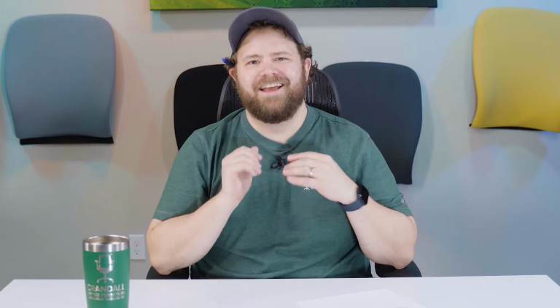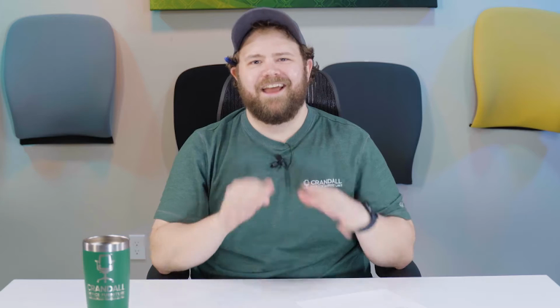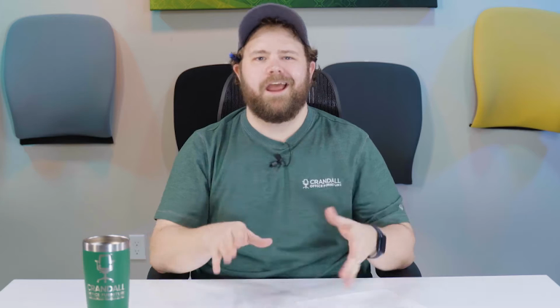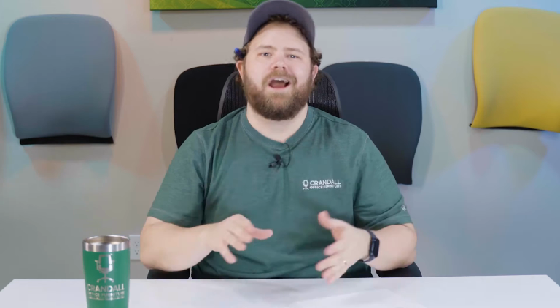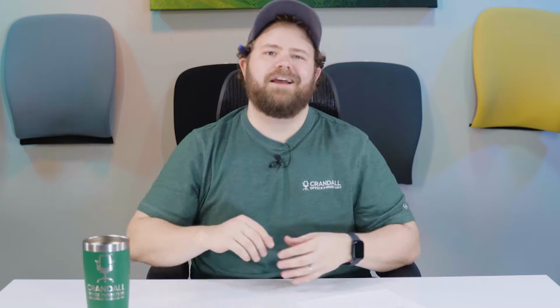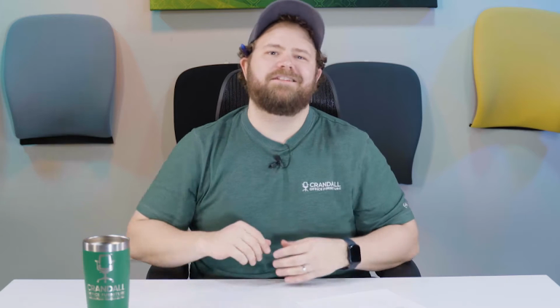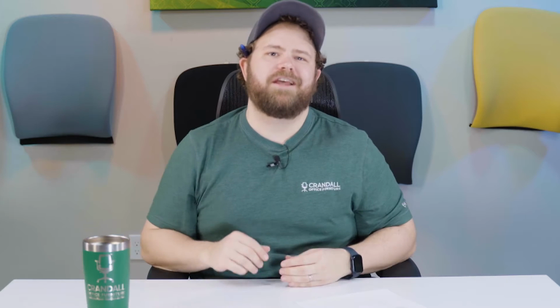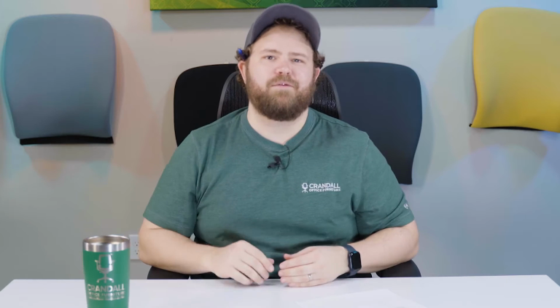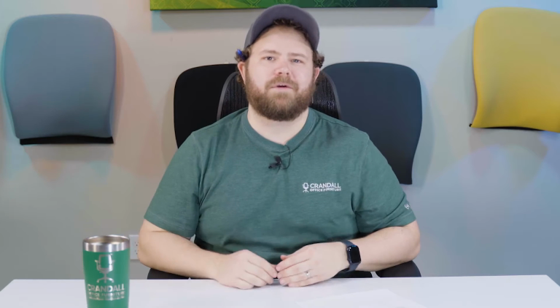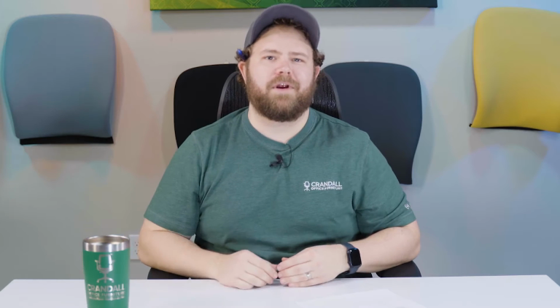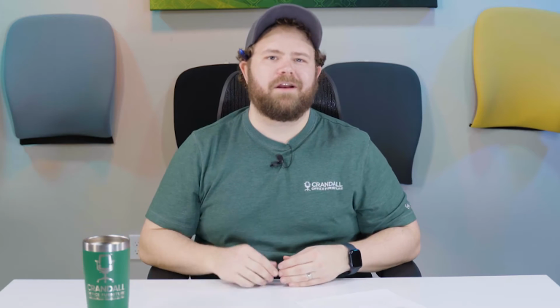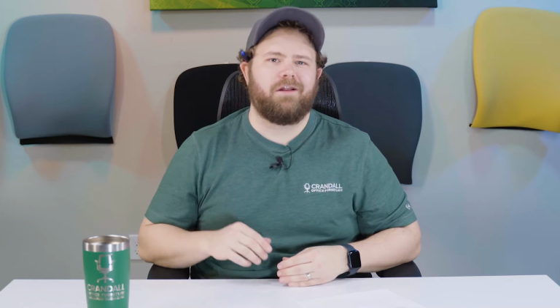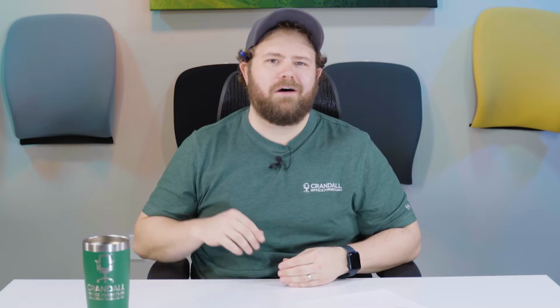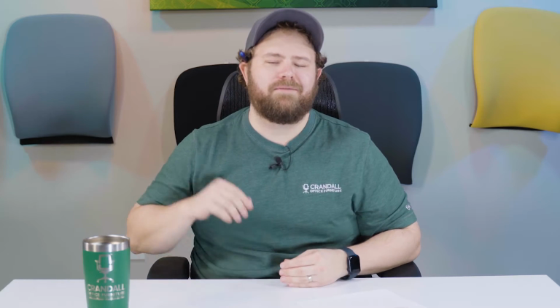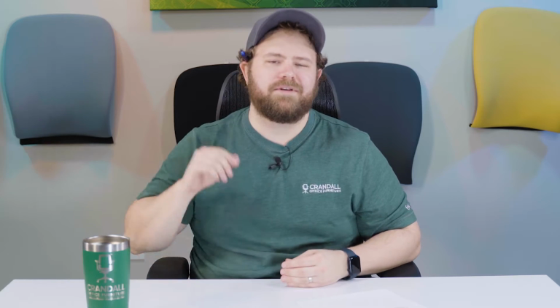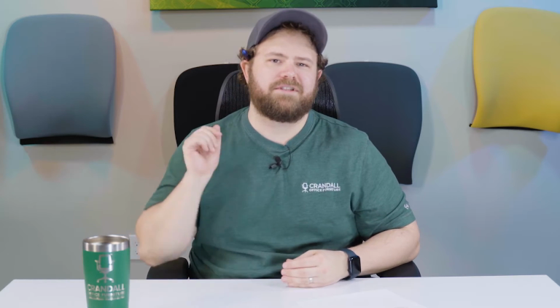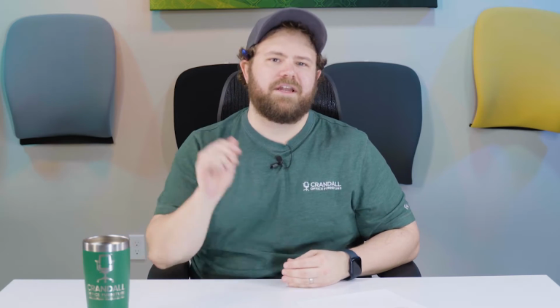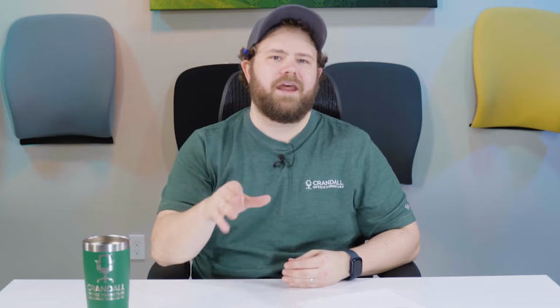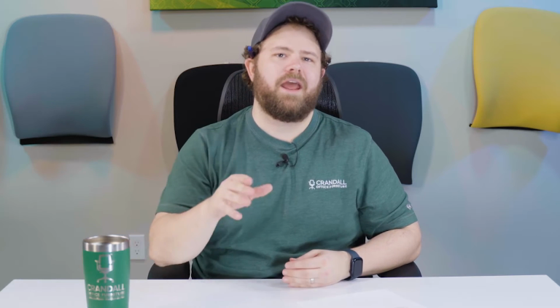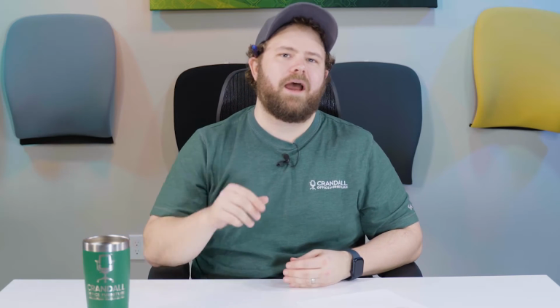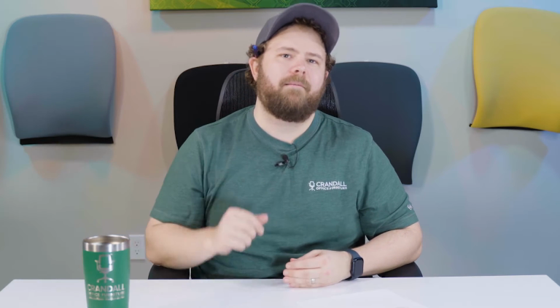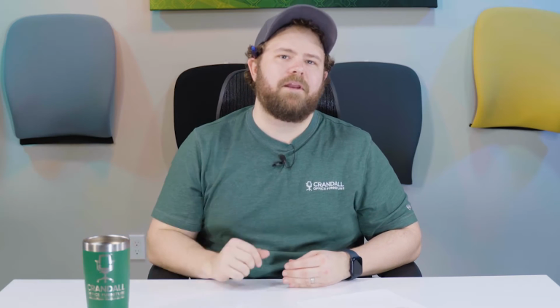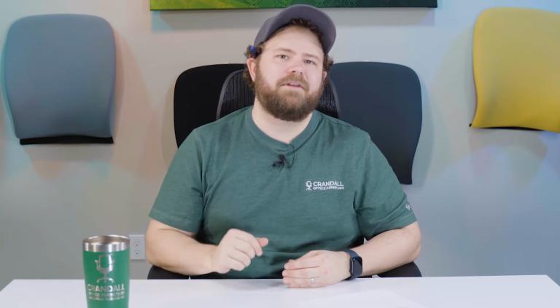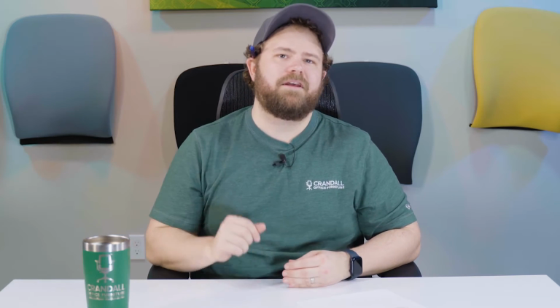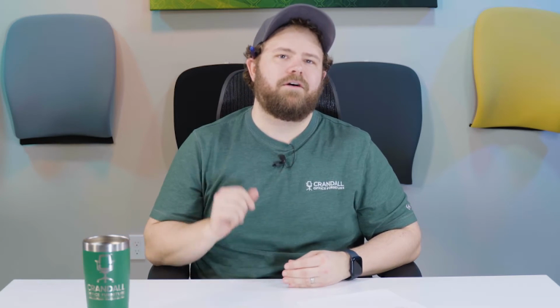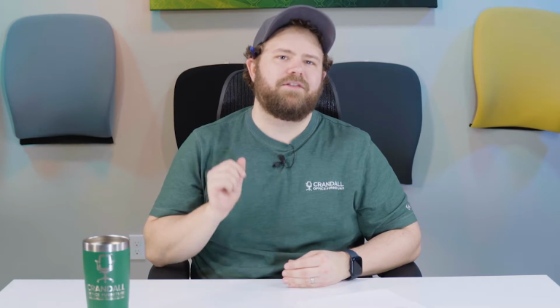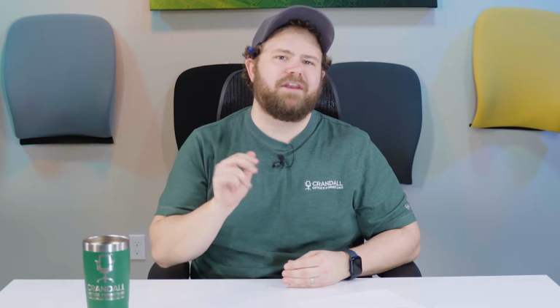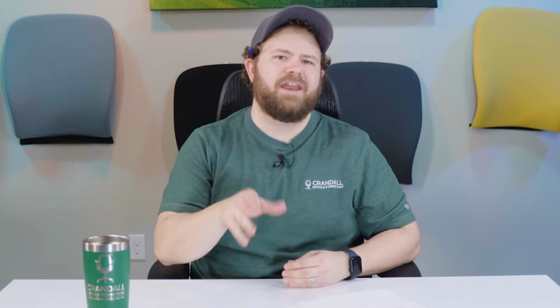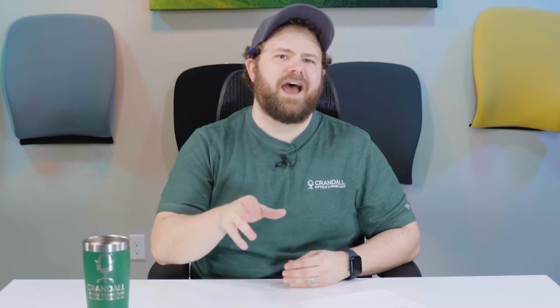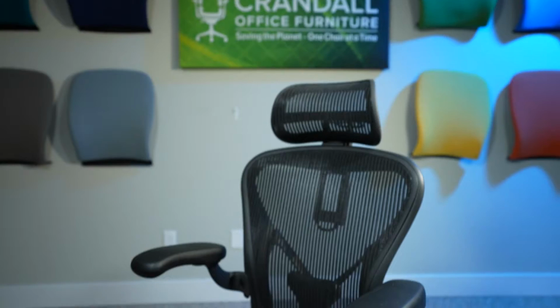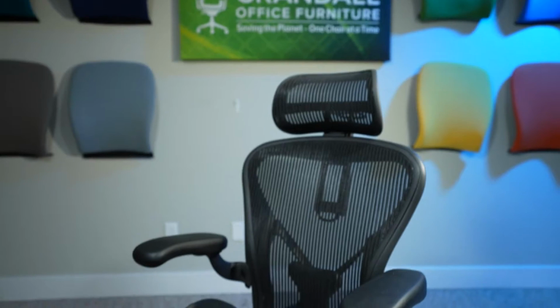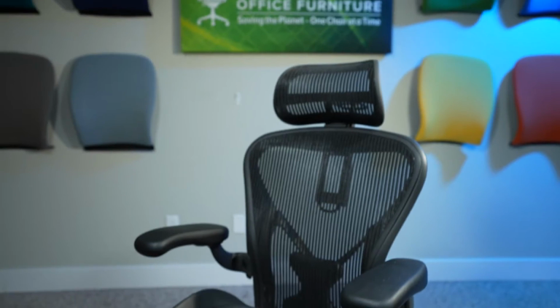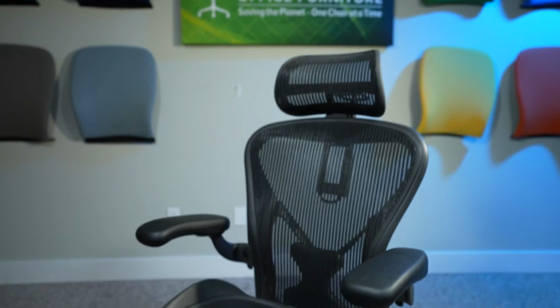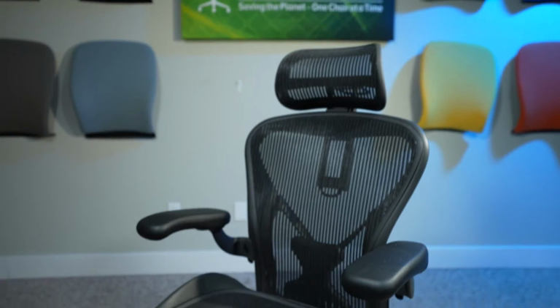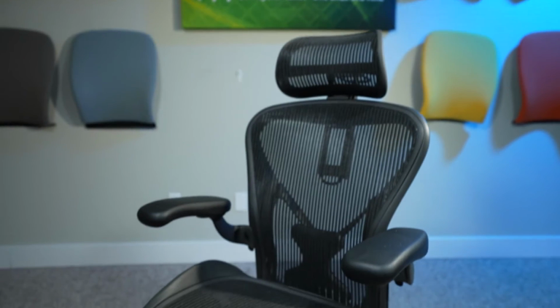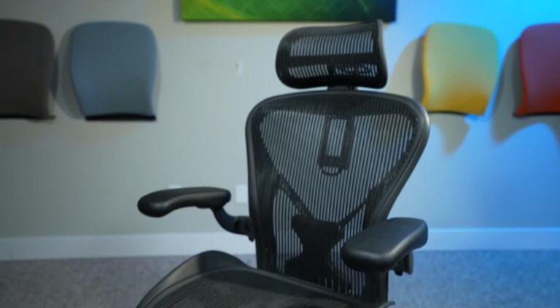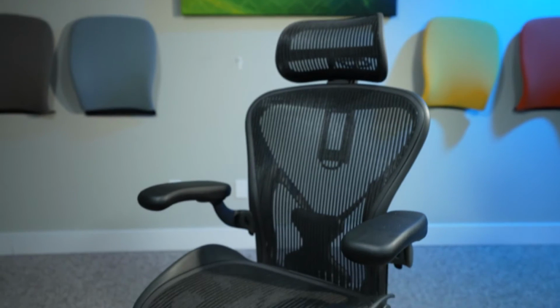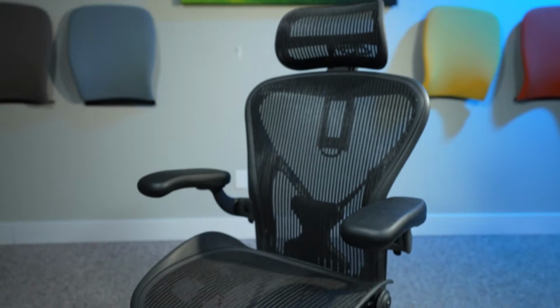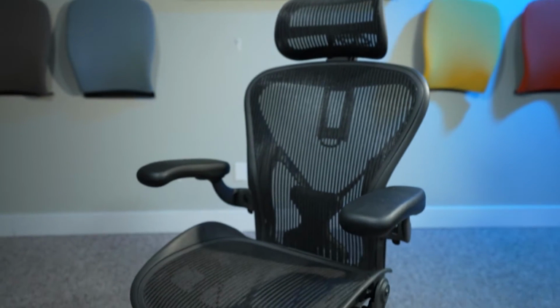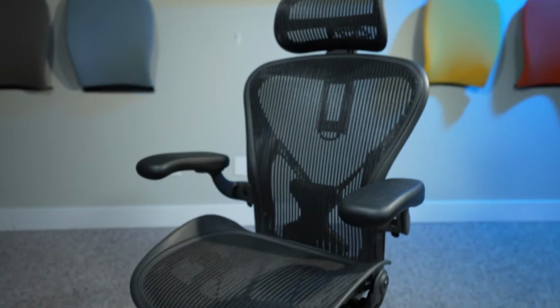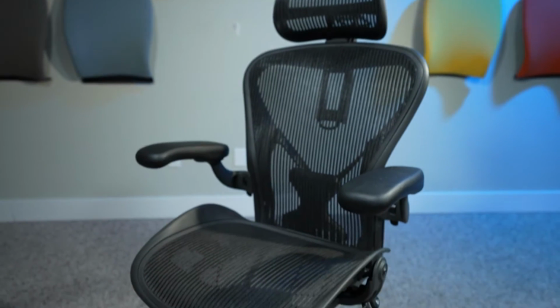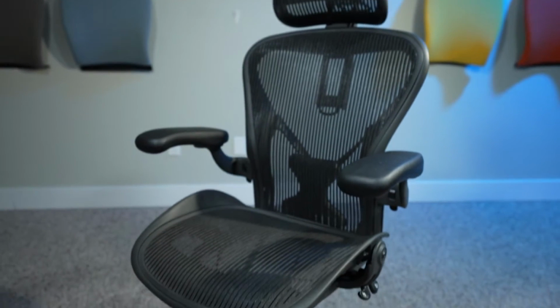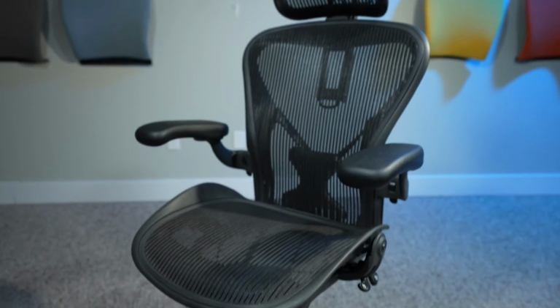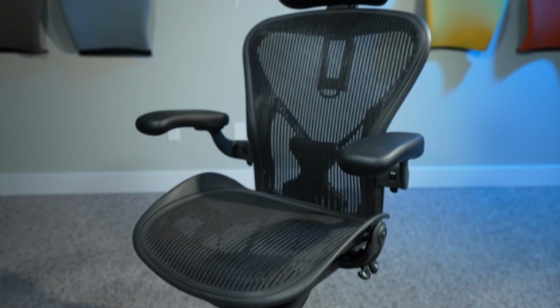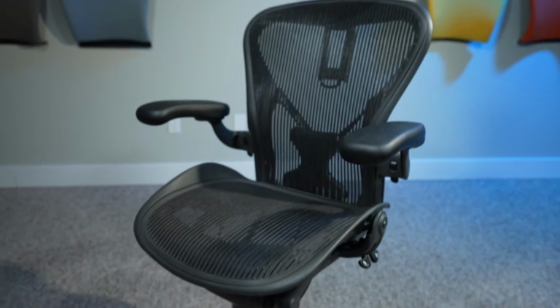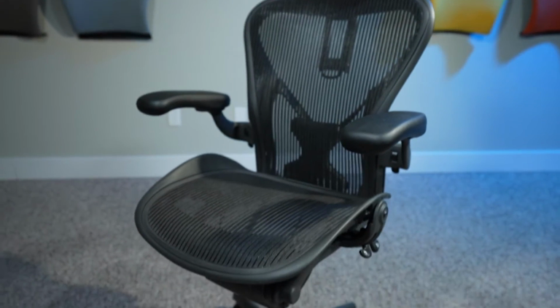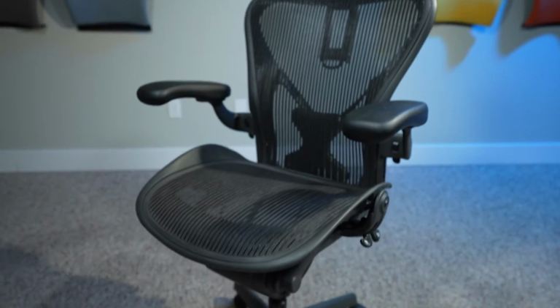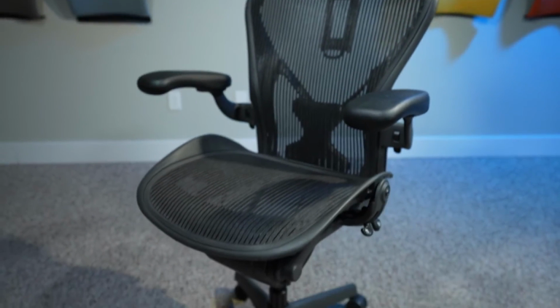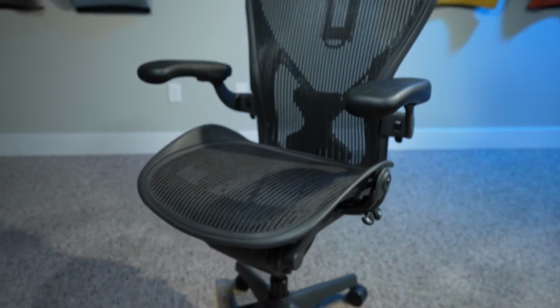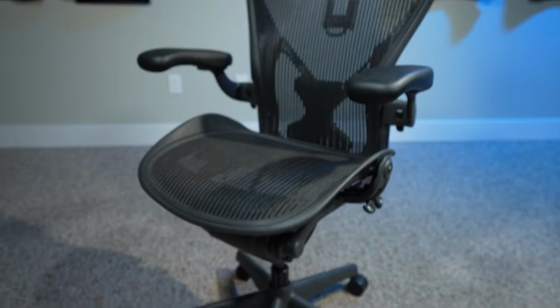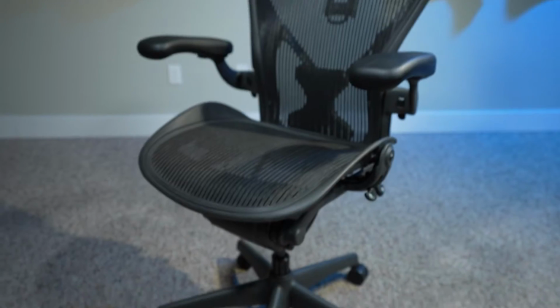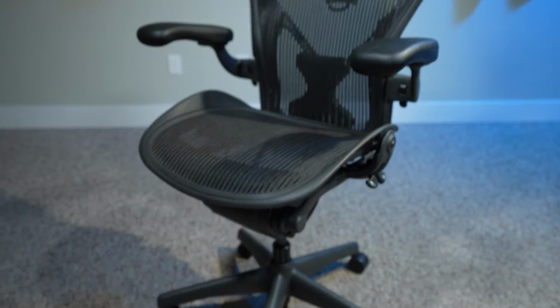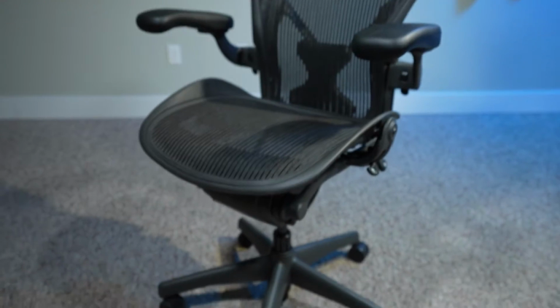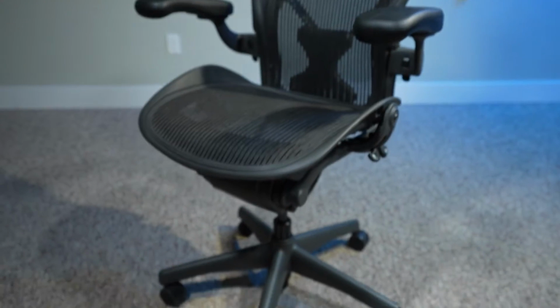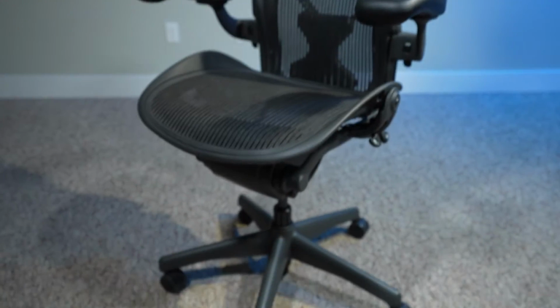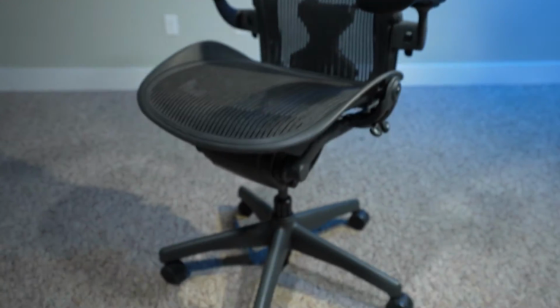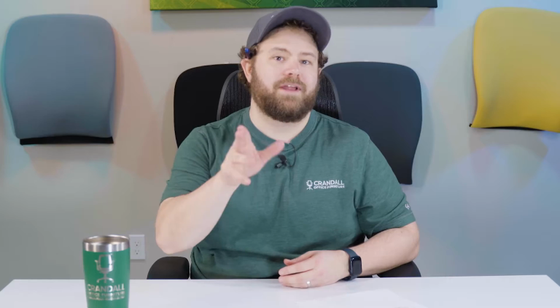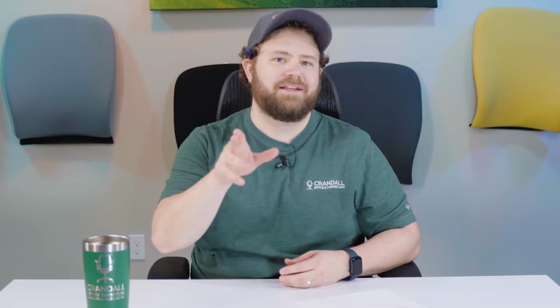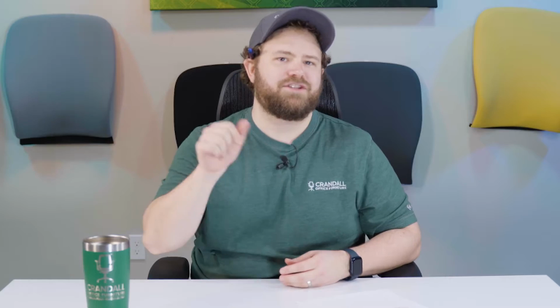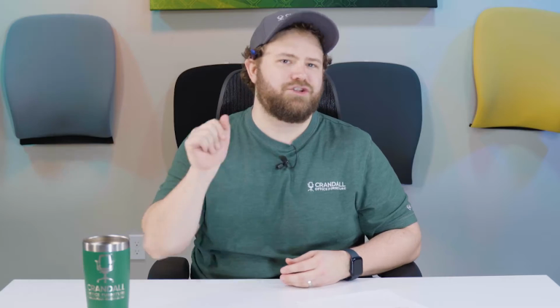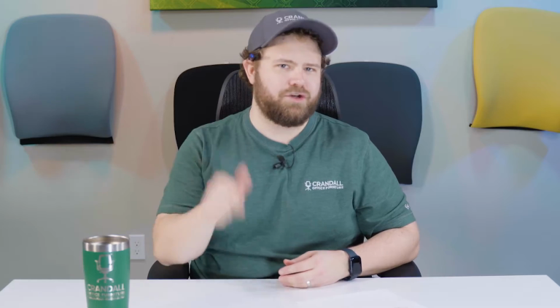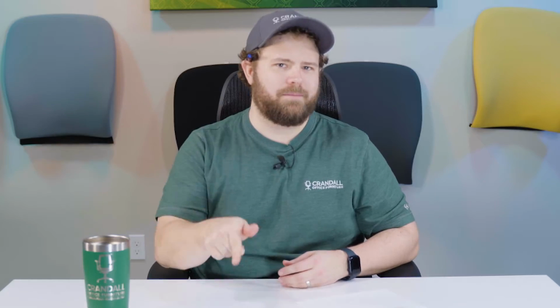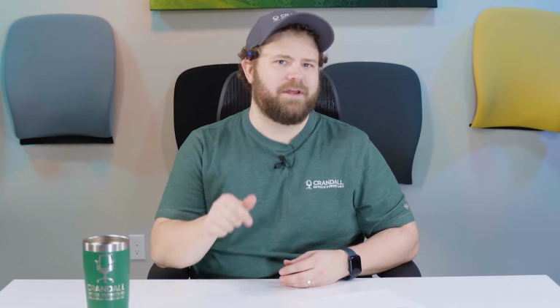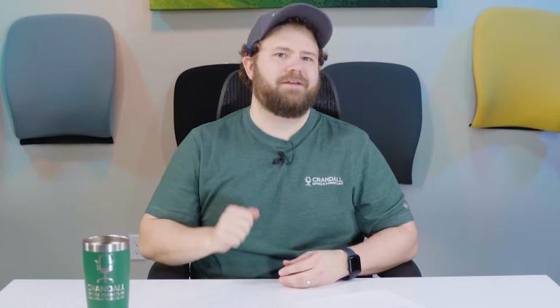Hey guys, Dave with Crandall Office. Today I'm going to be telling you nine things I love about the Herman Miller Aeron chair. So let's jump in.